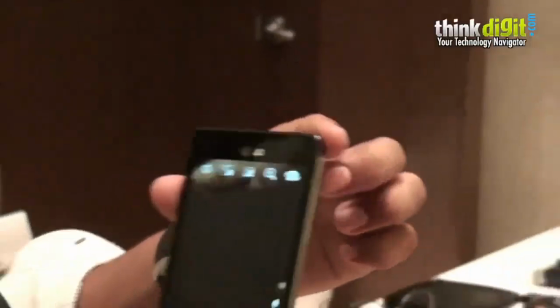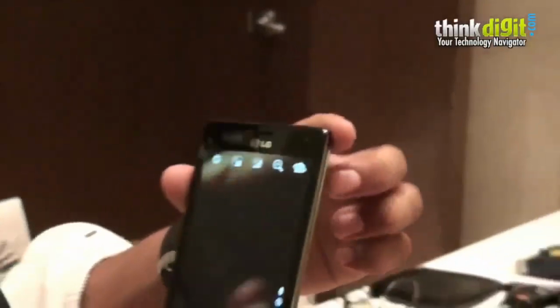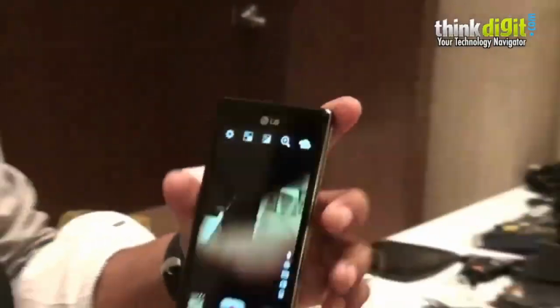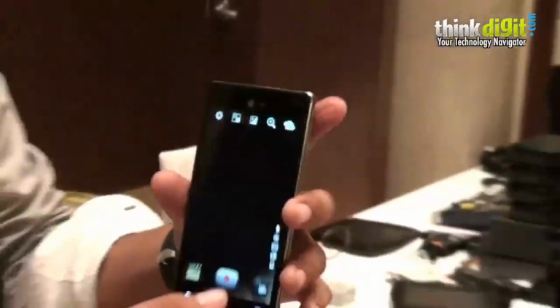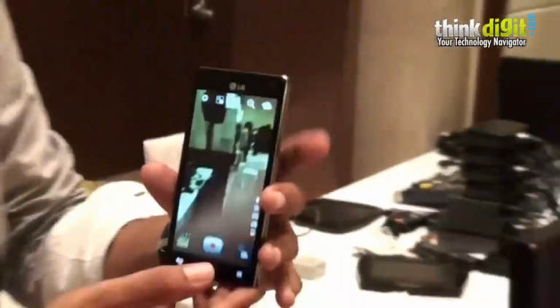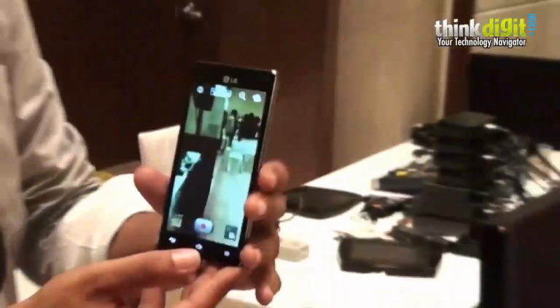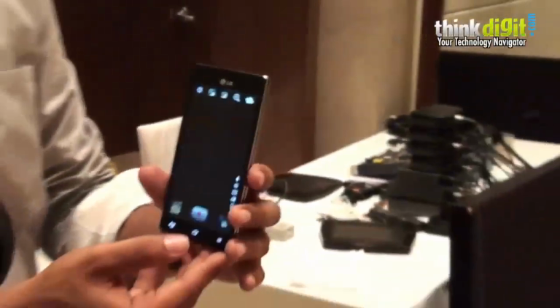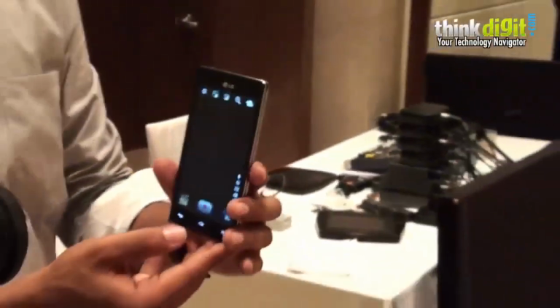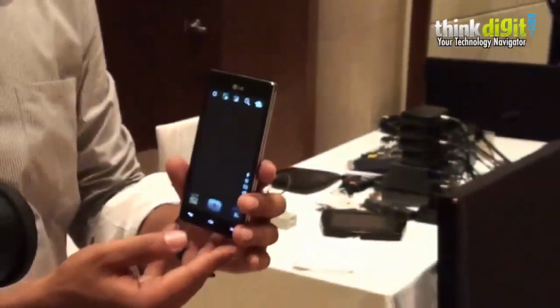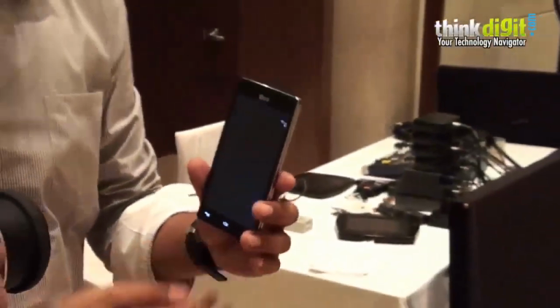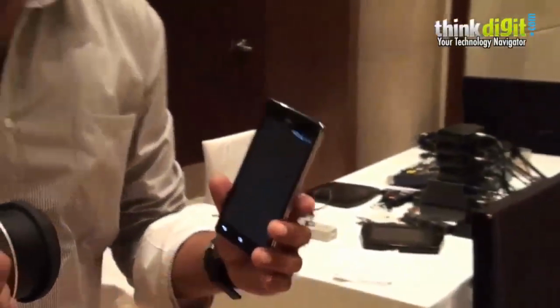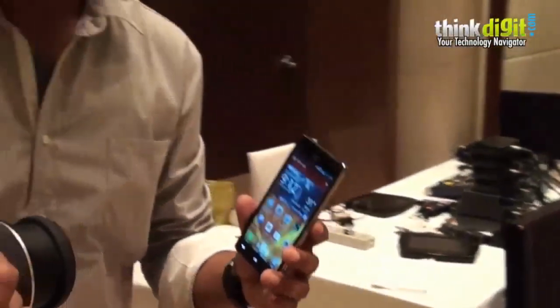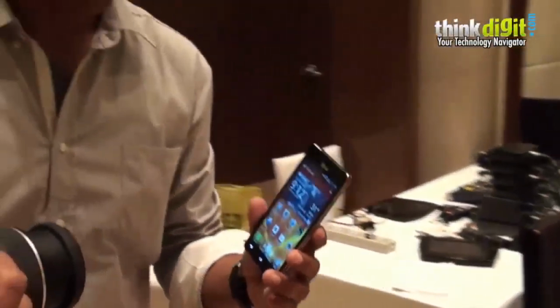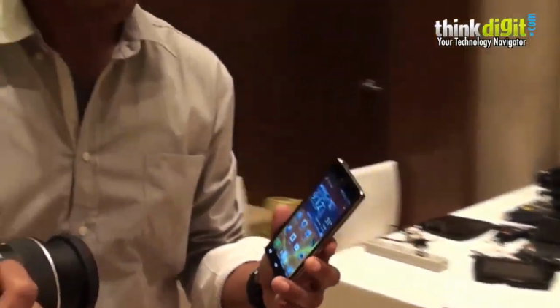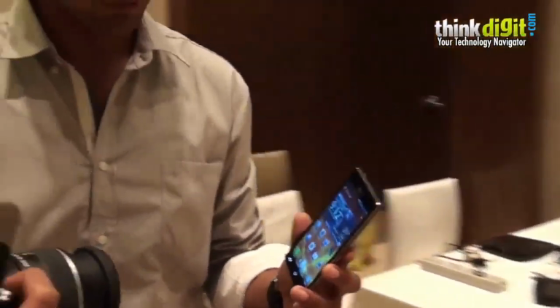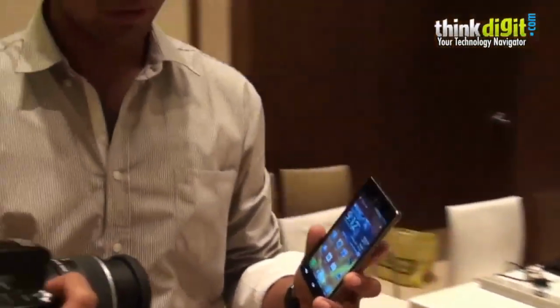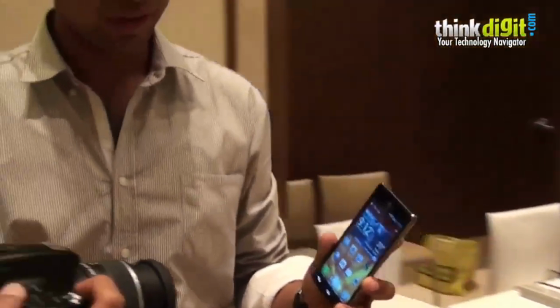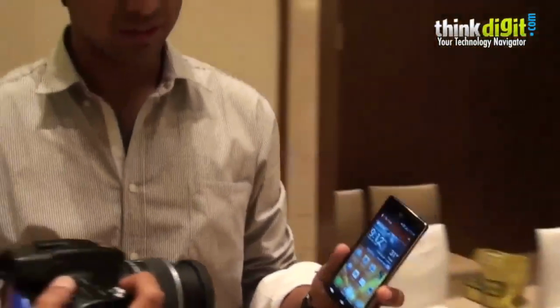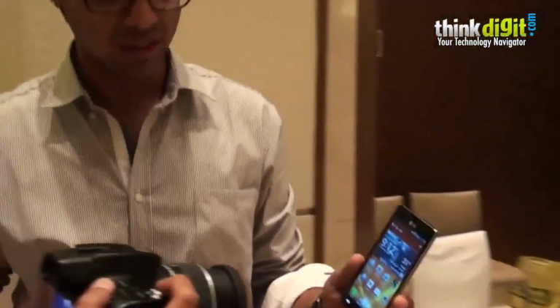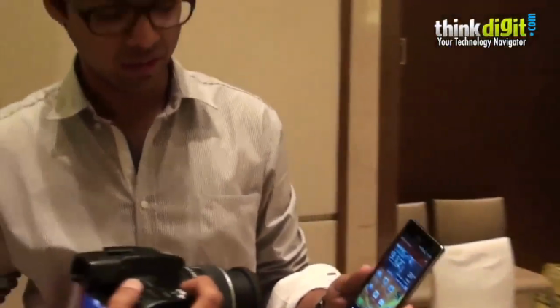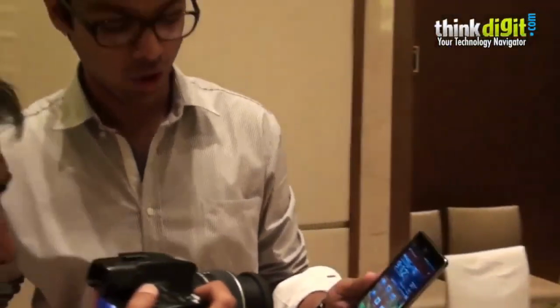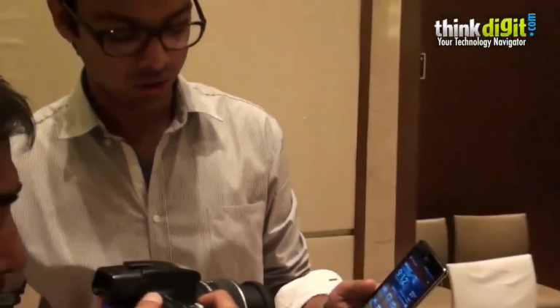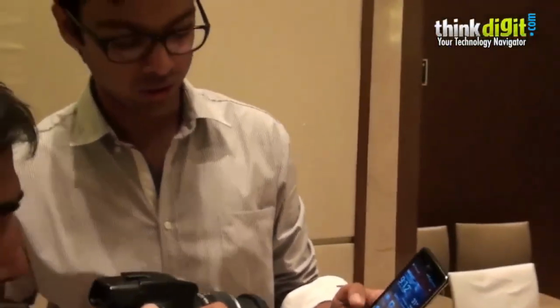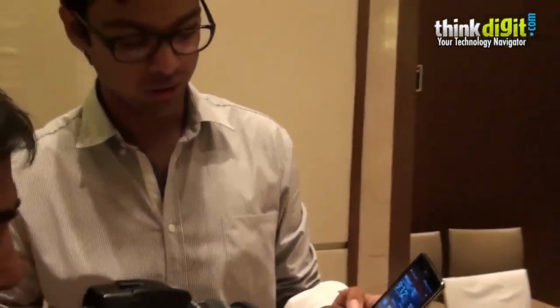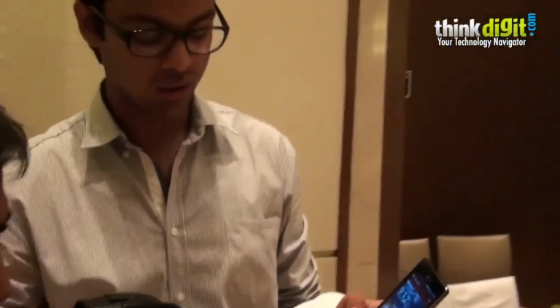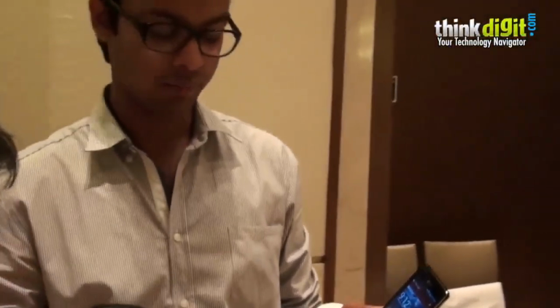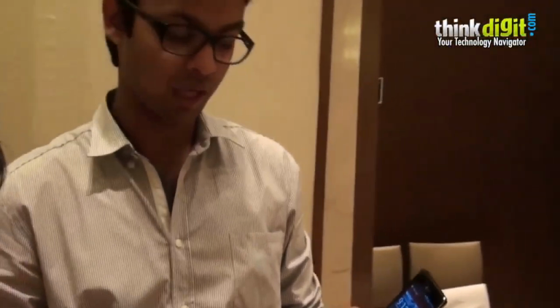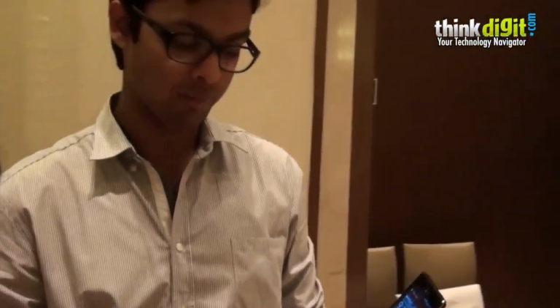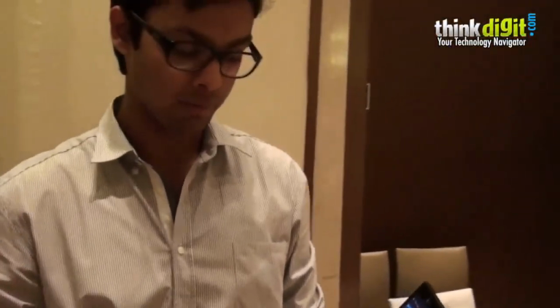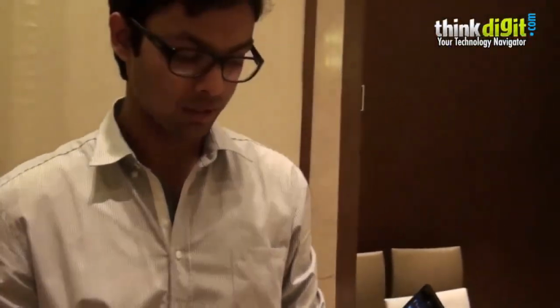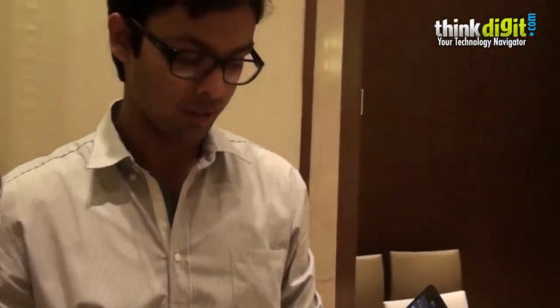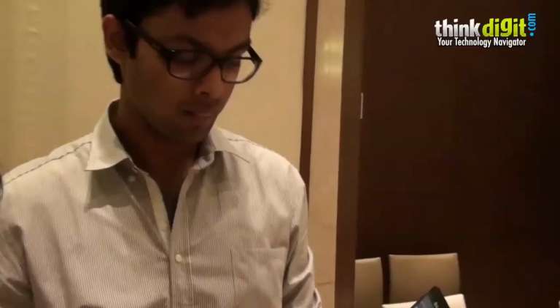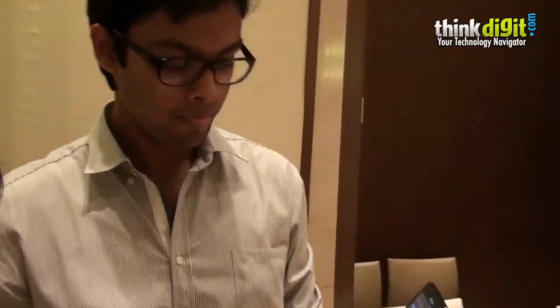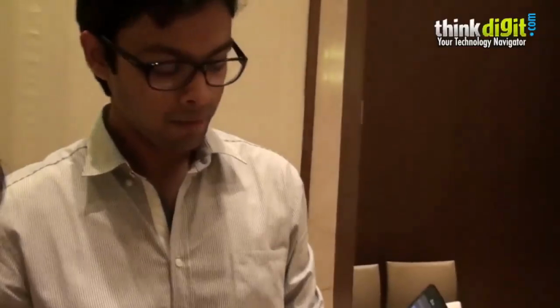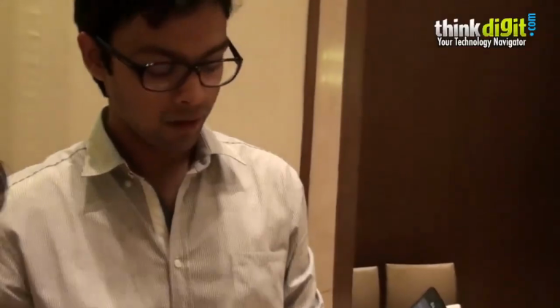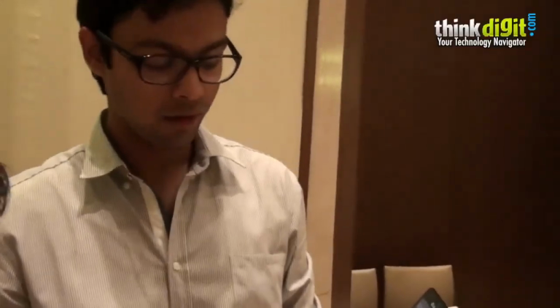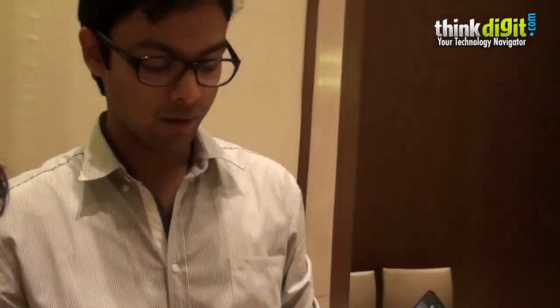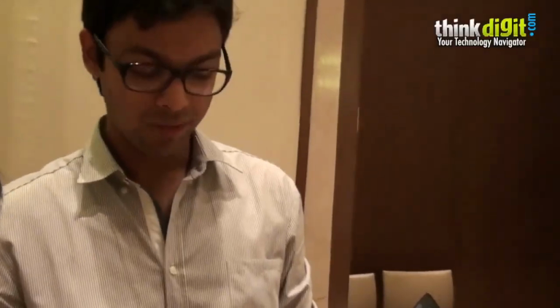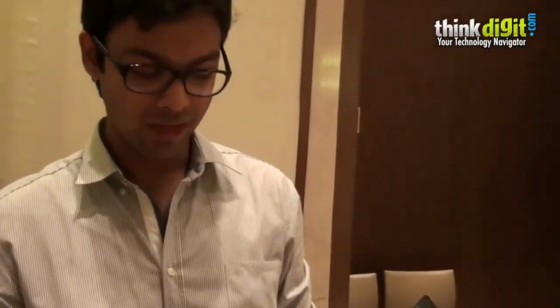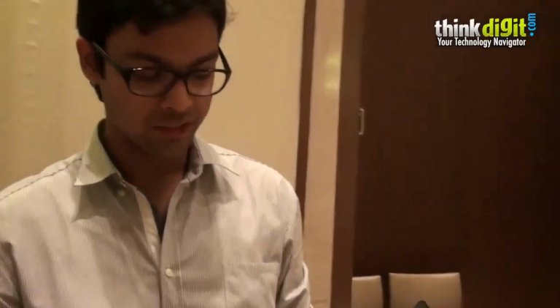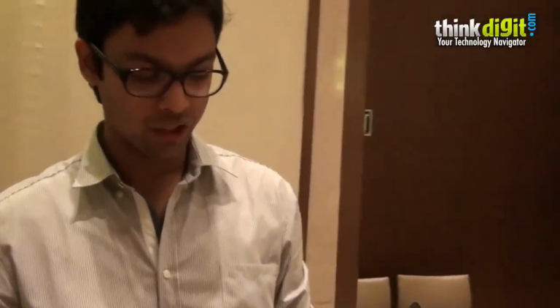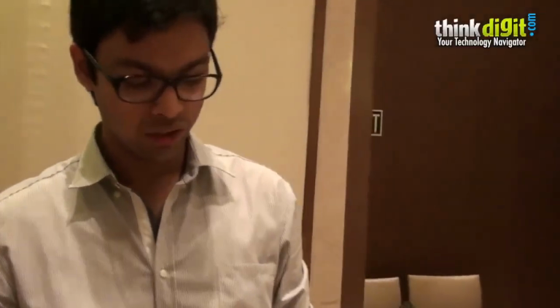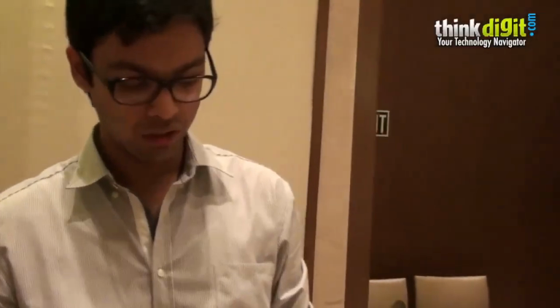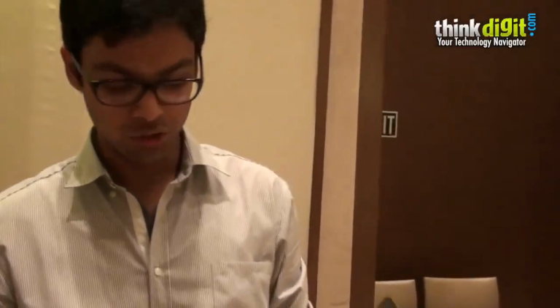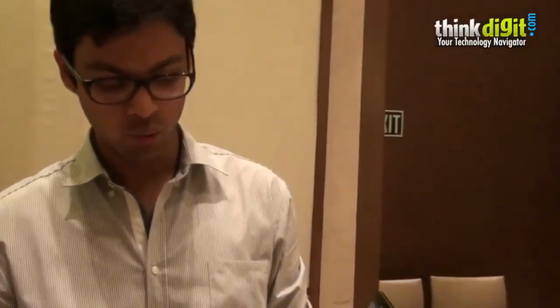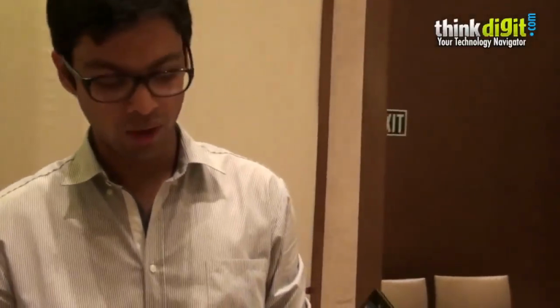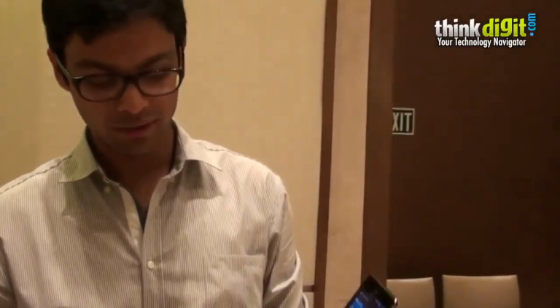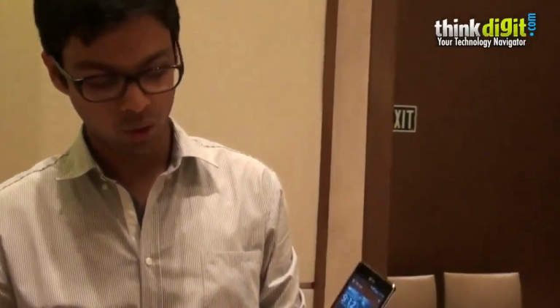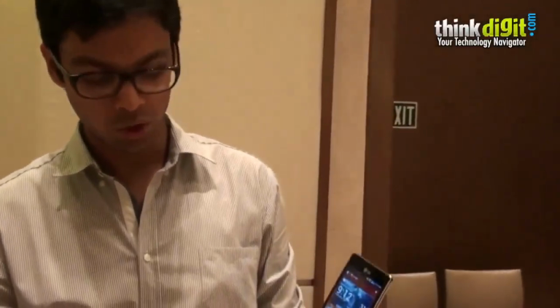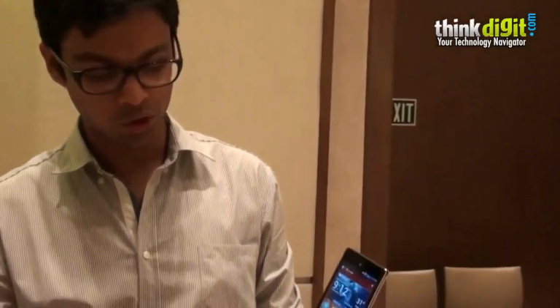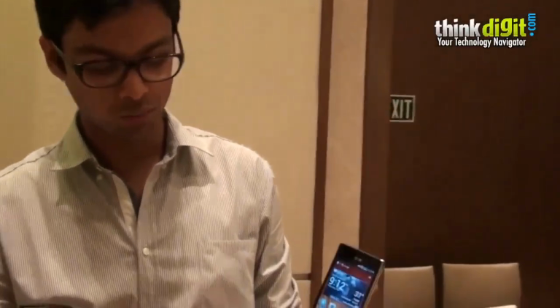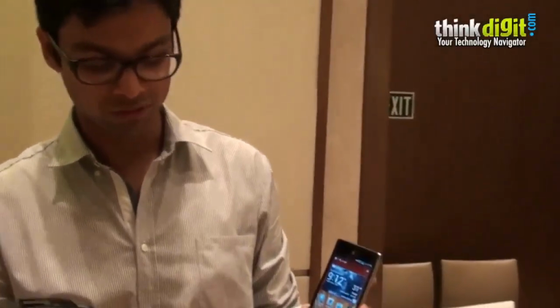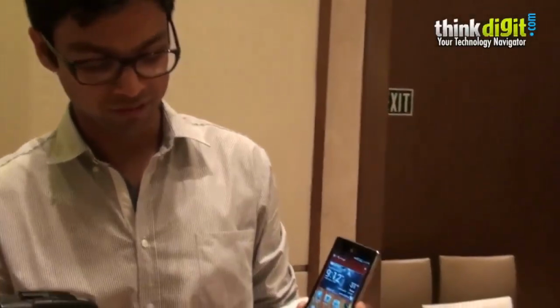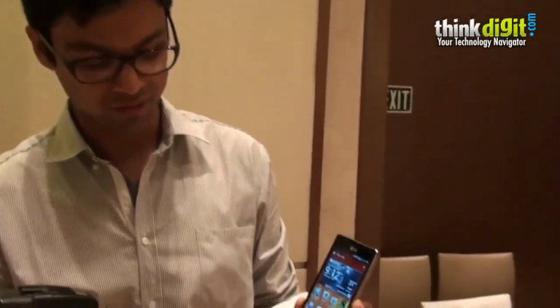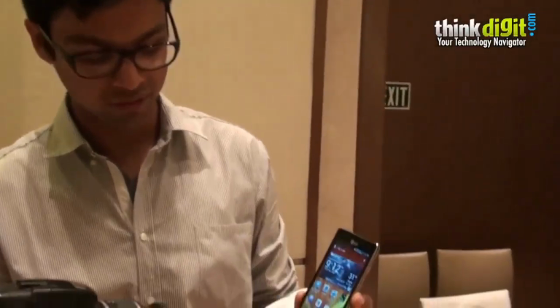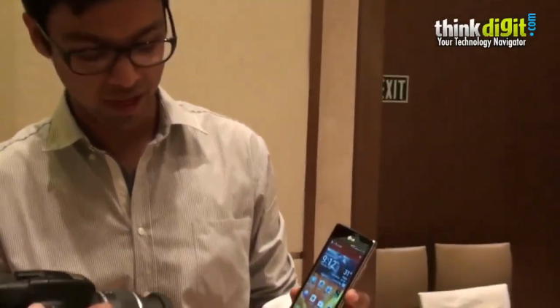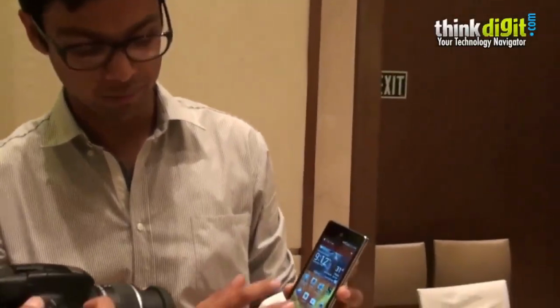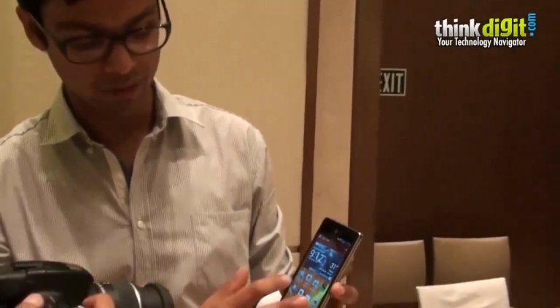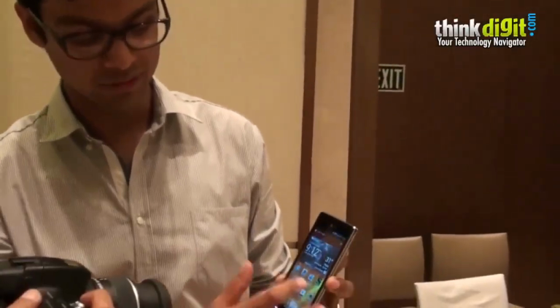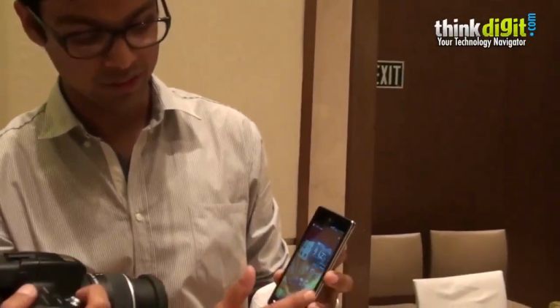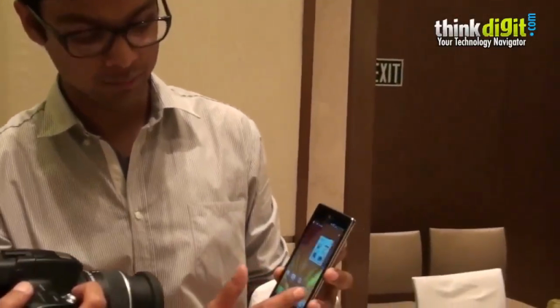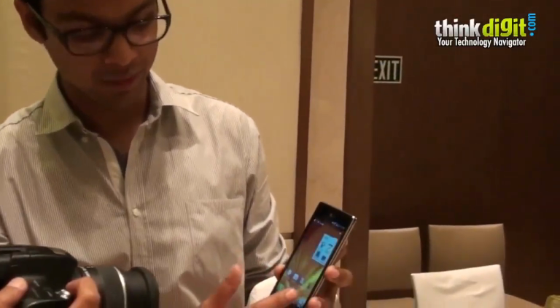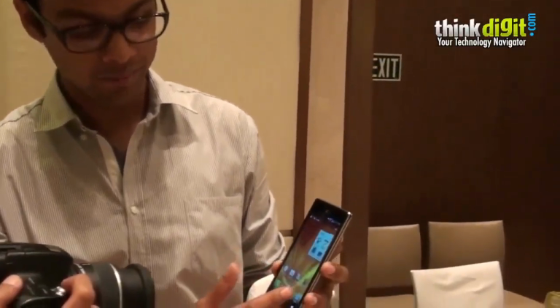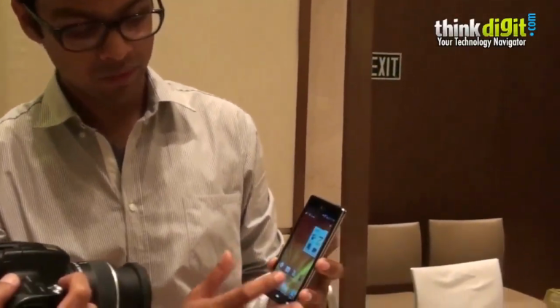So that was the 8 megapixel camera with full HD recording capability, the LG UI, the quad-core processor, and the IPS display.